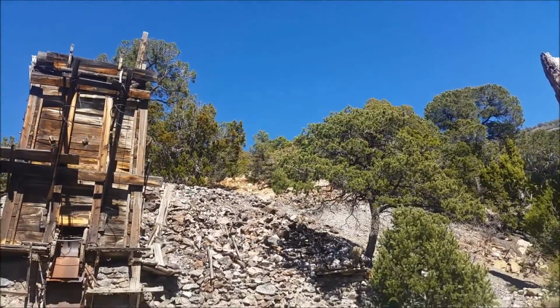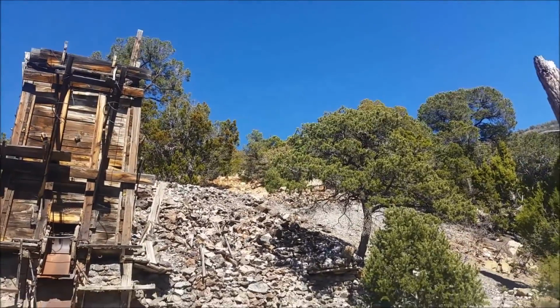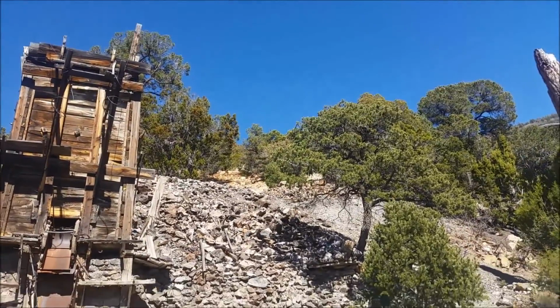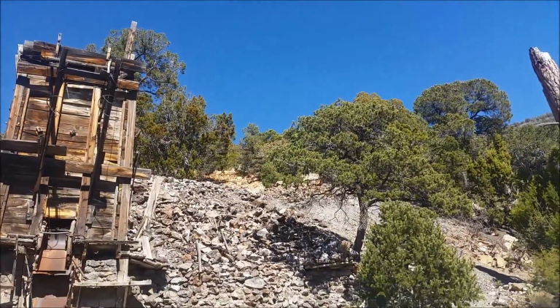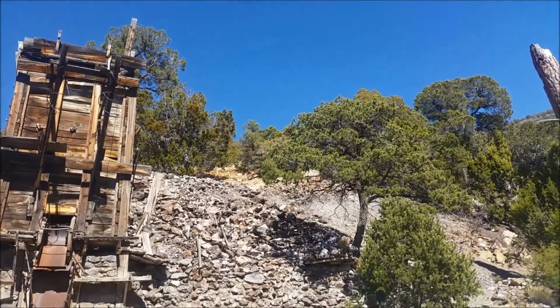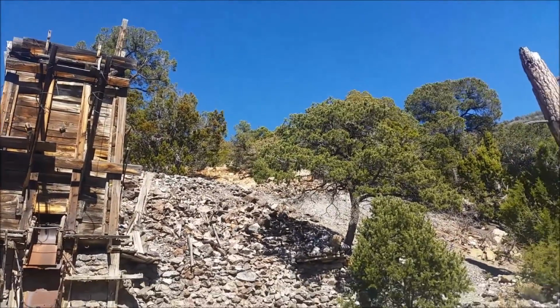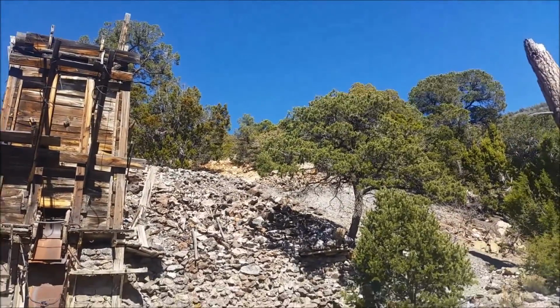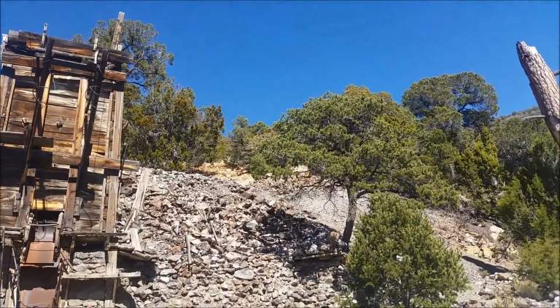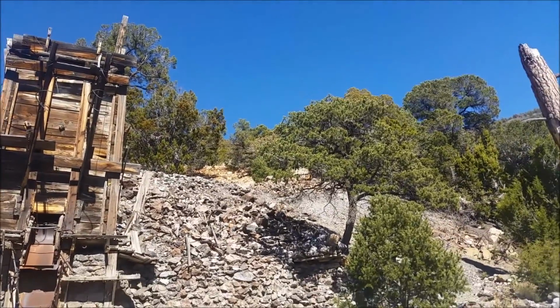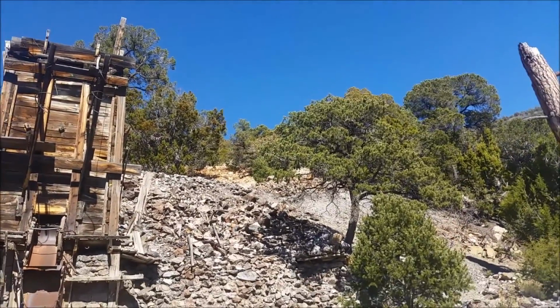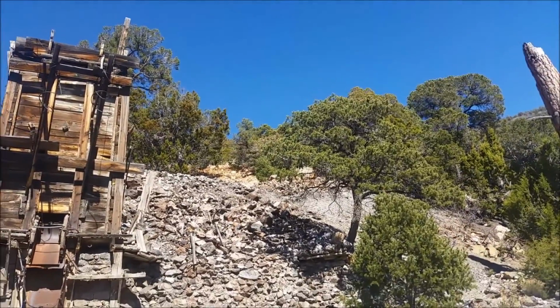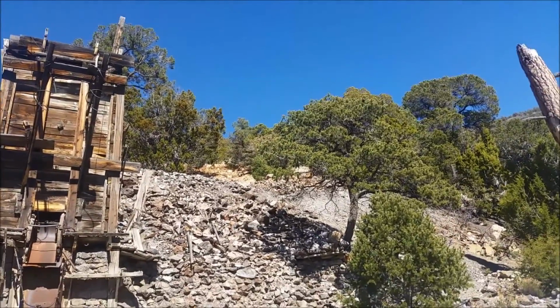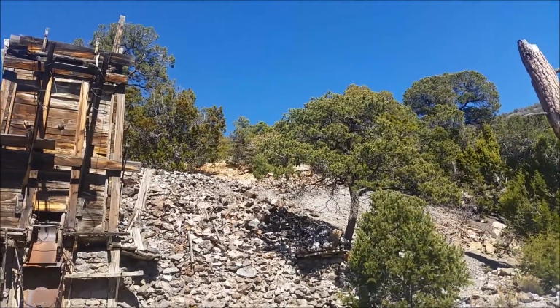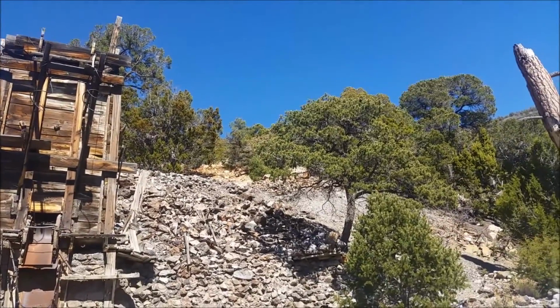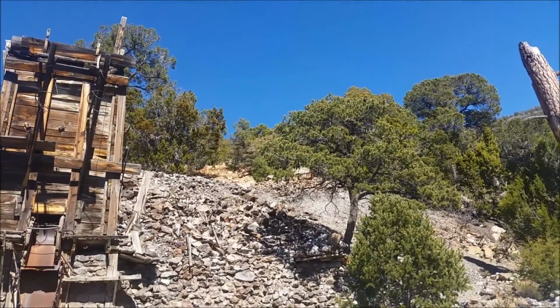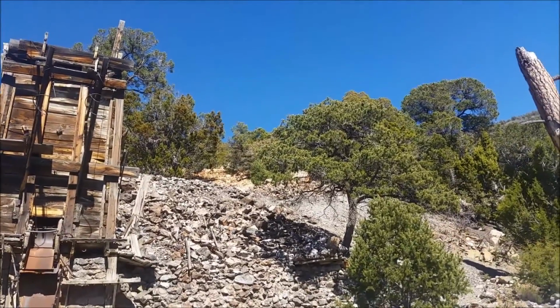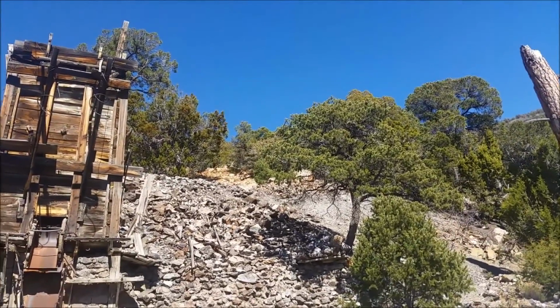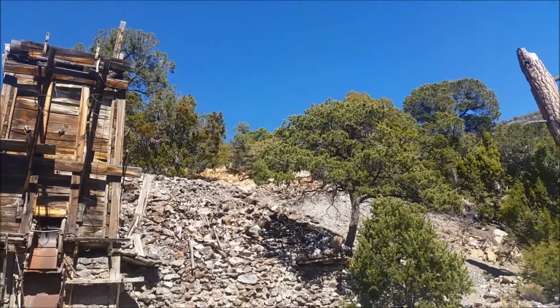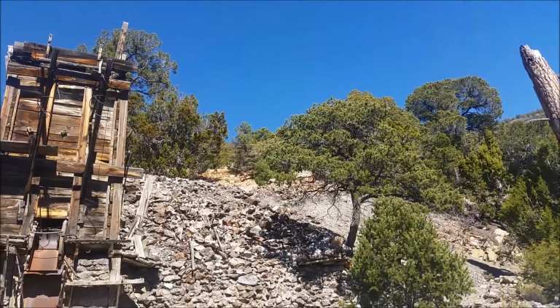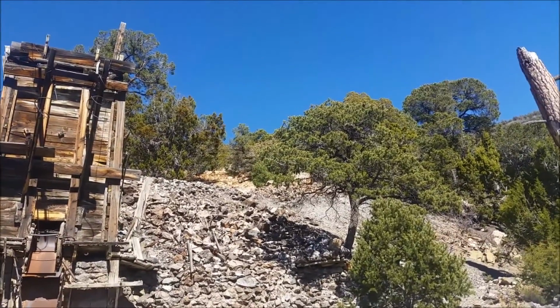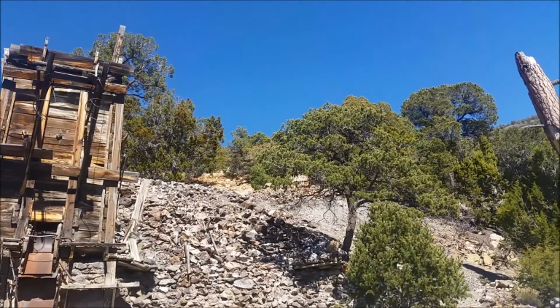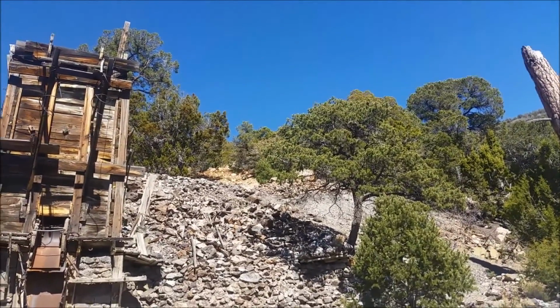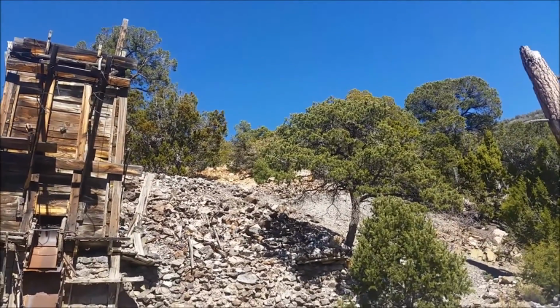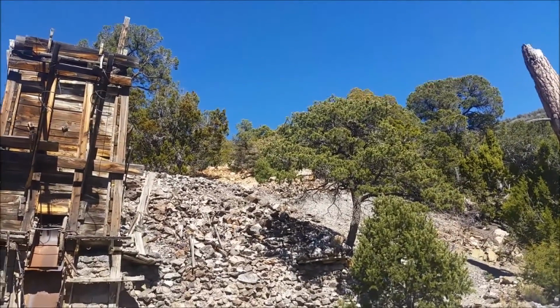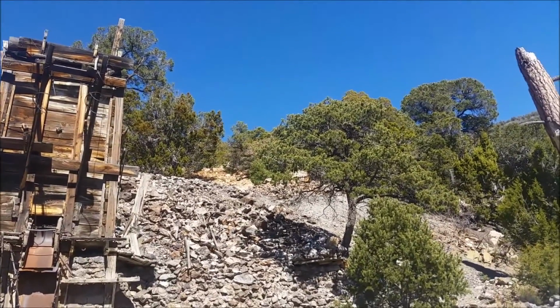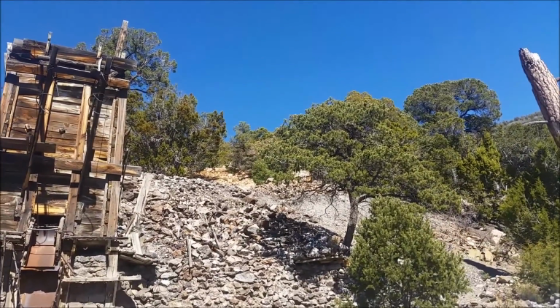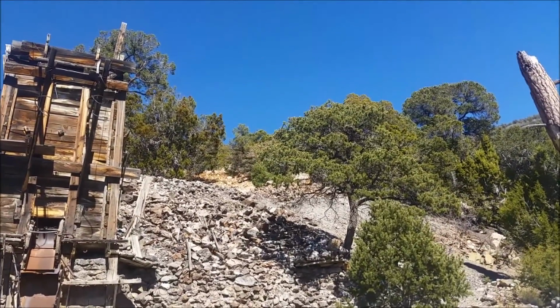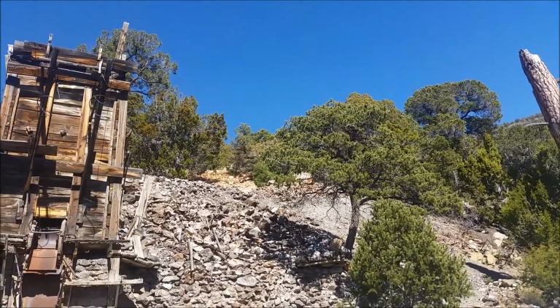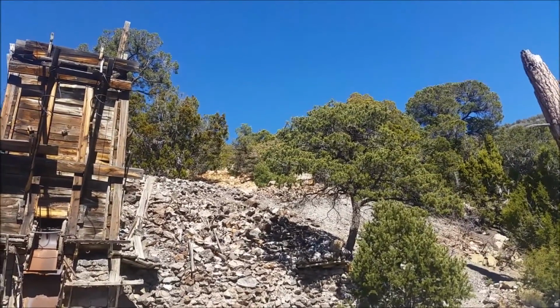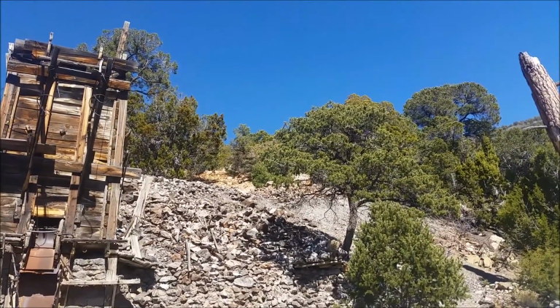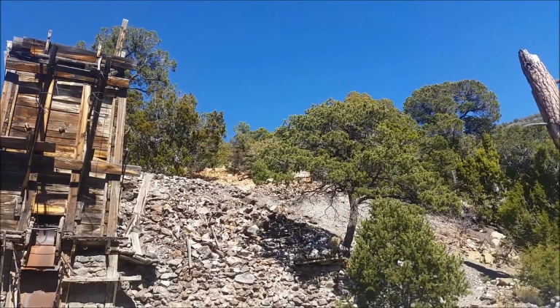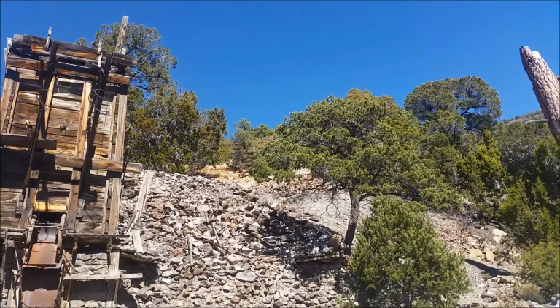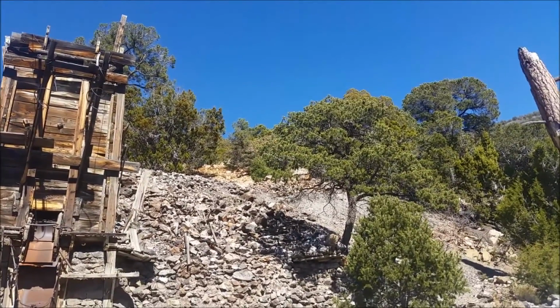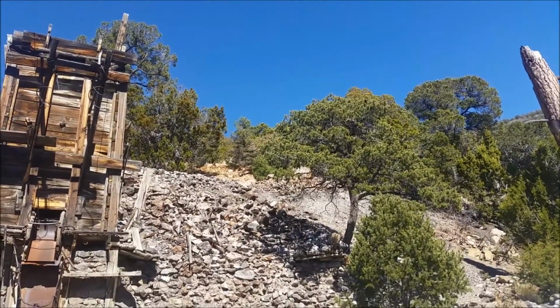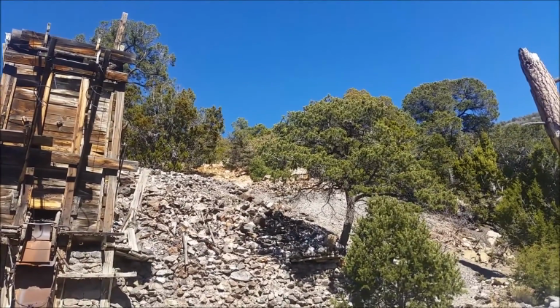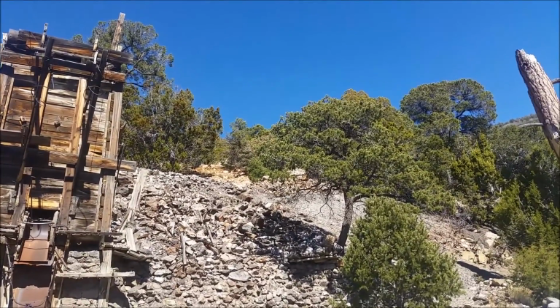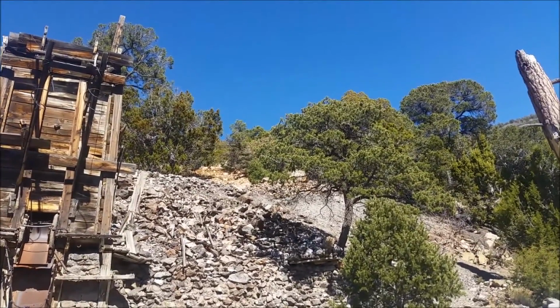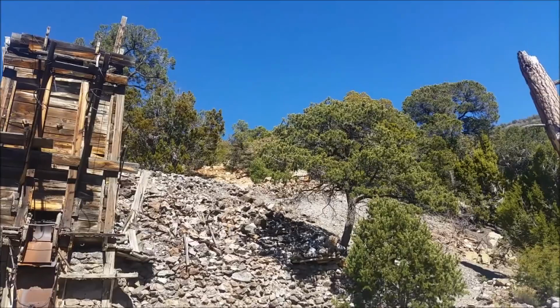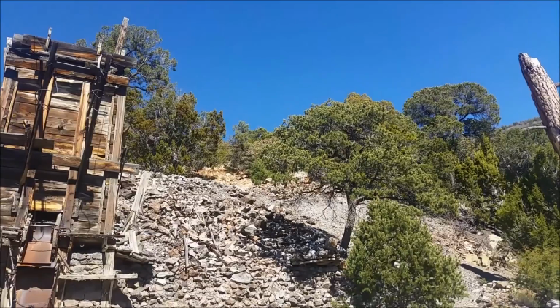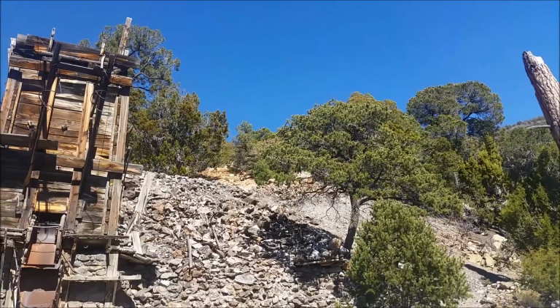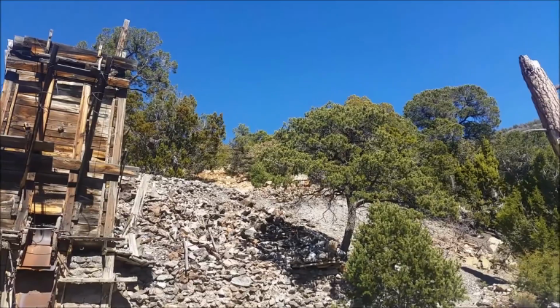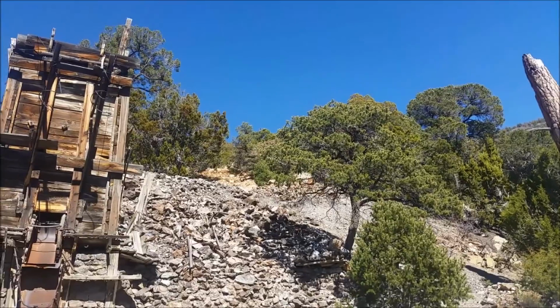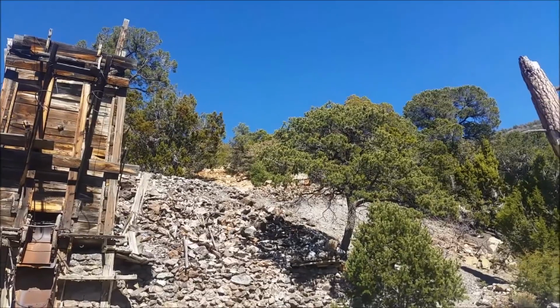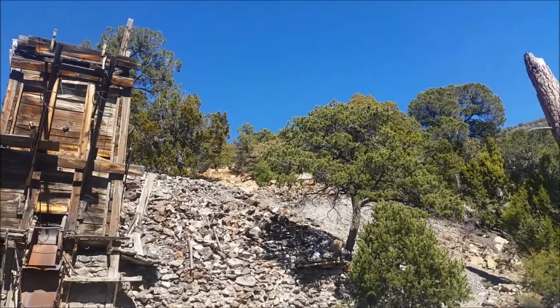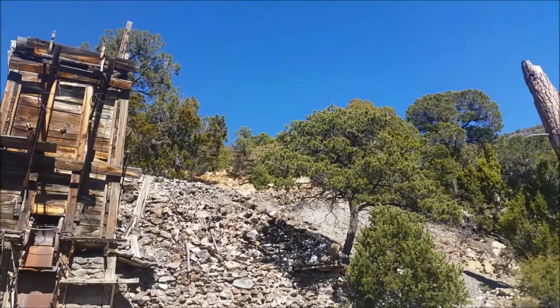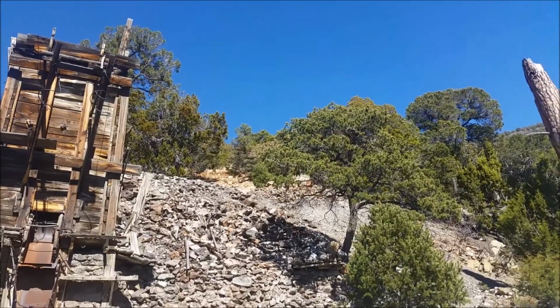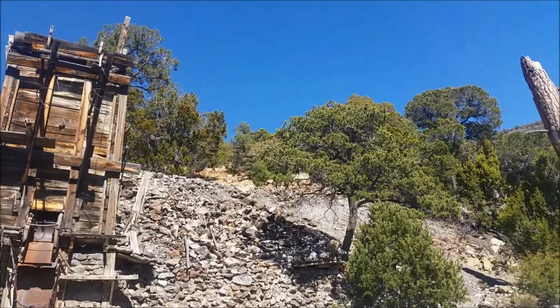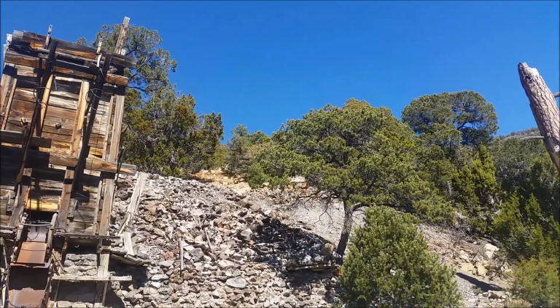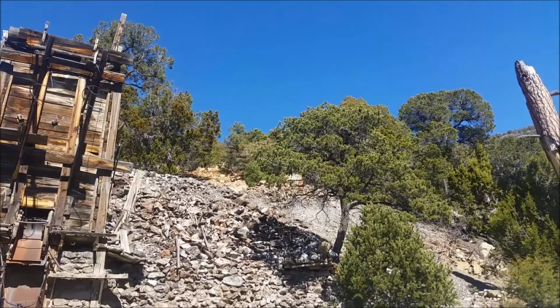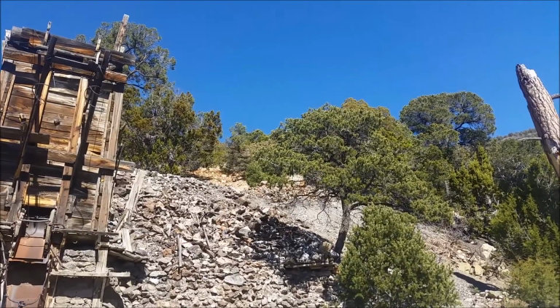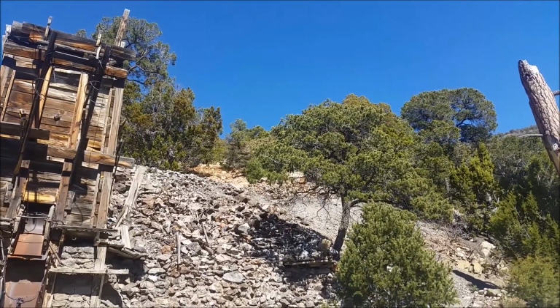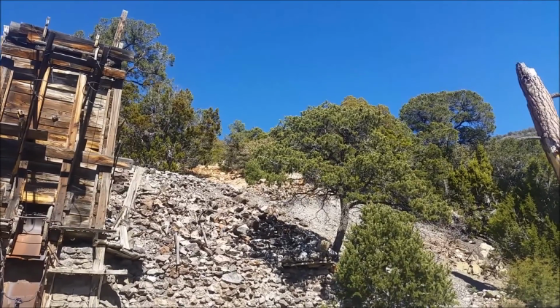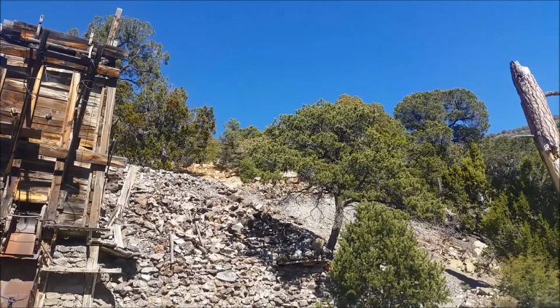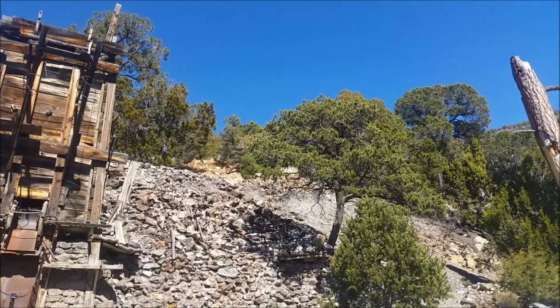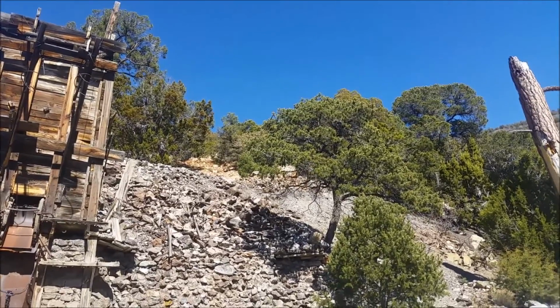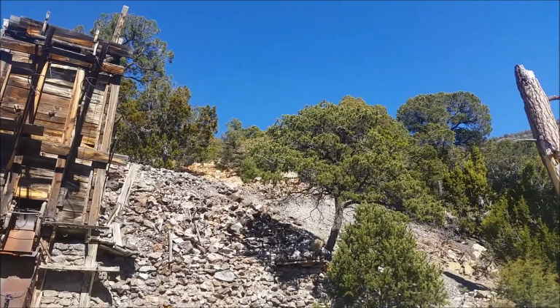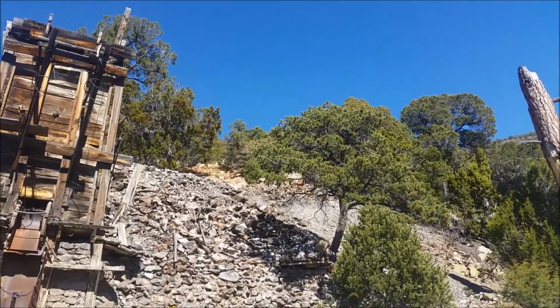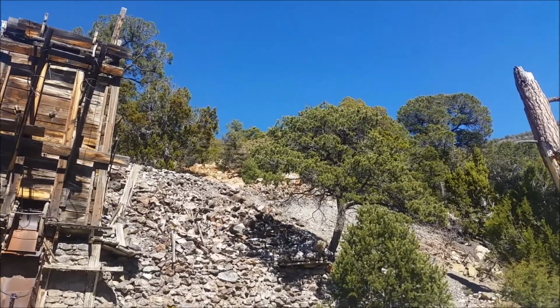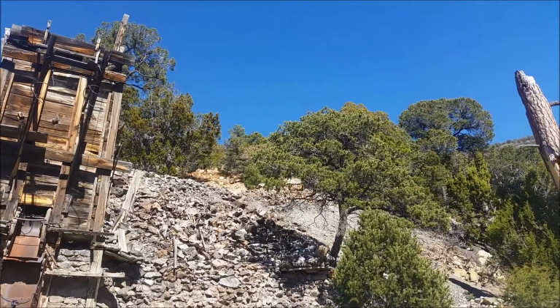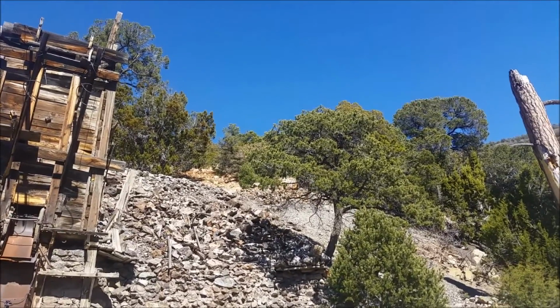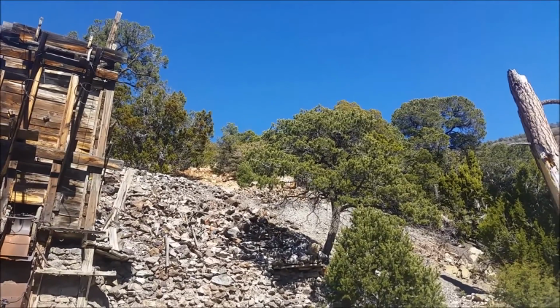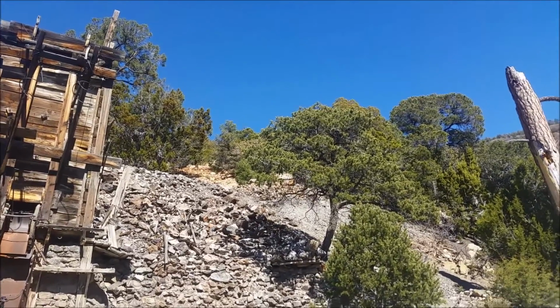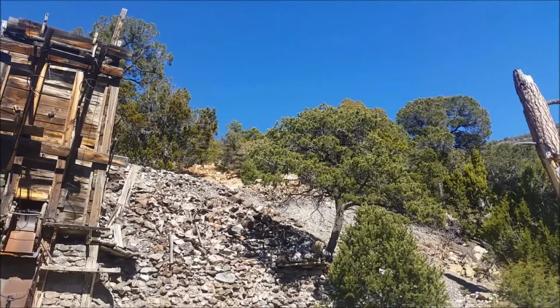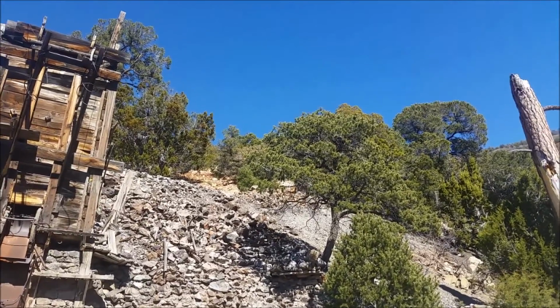There are very definitely ore car tracks up there, so we'll try and link up with those after we check out those shacks.